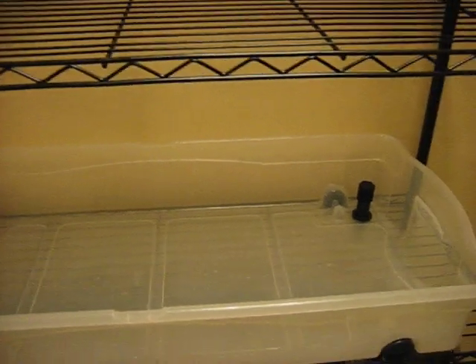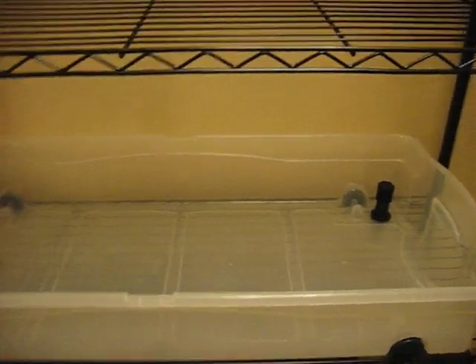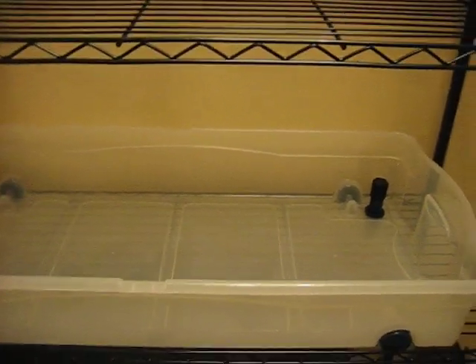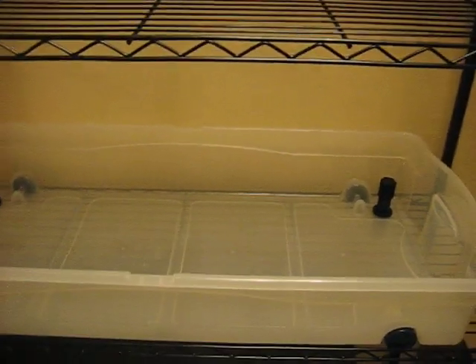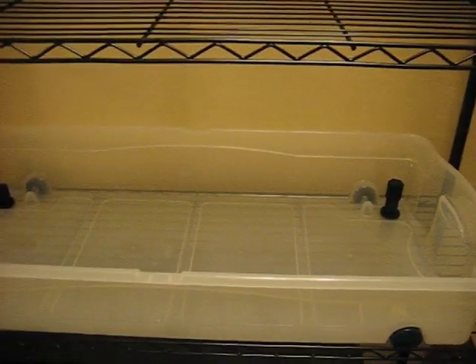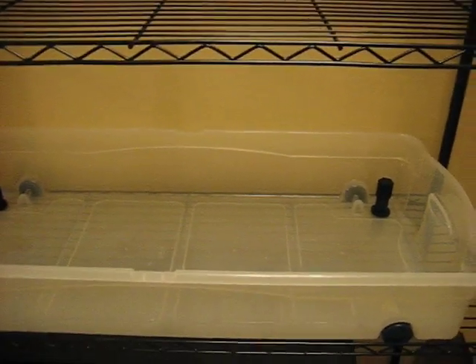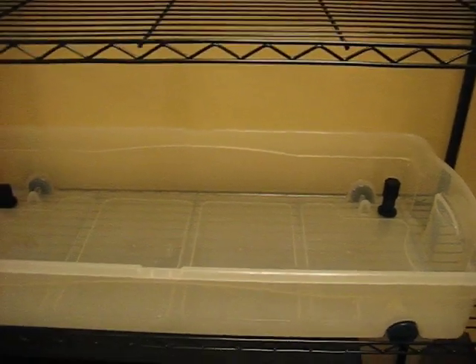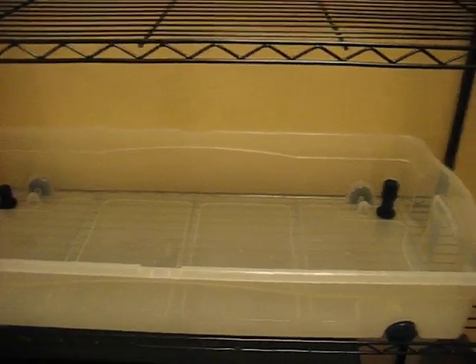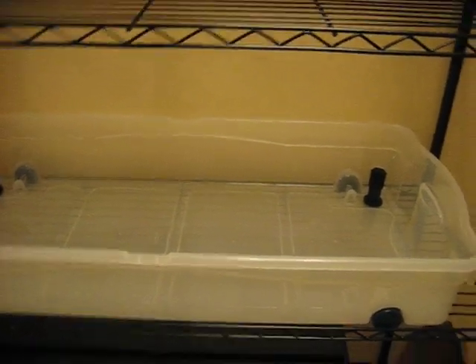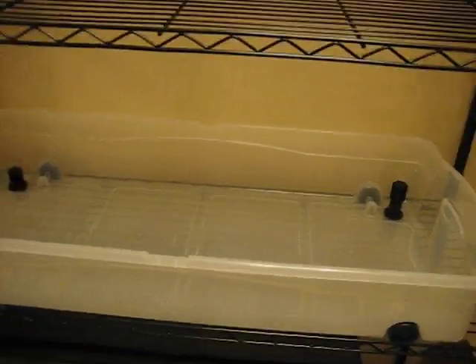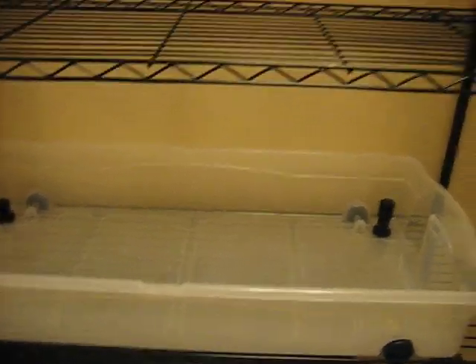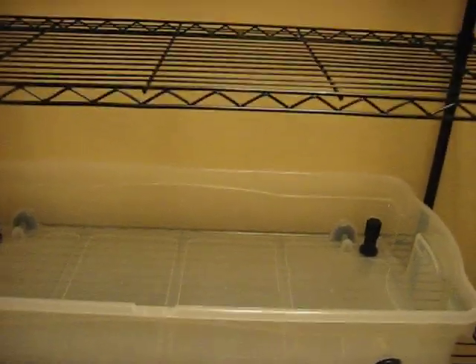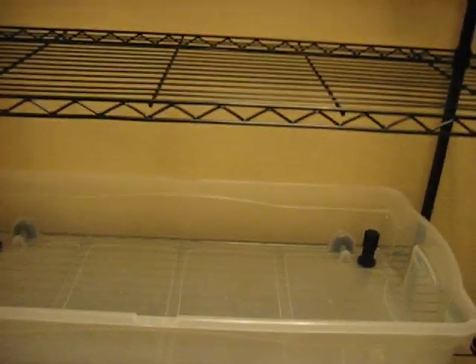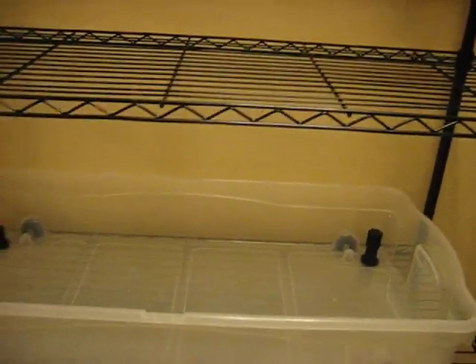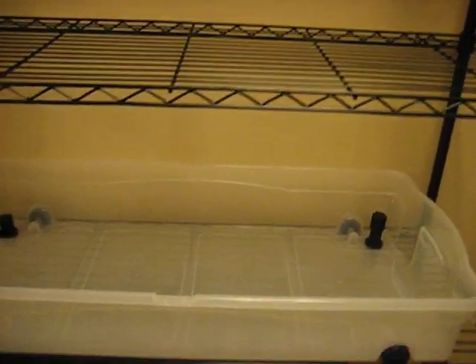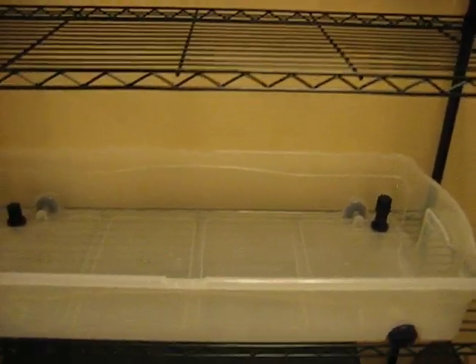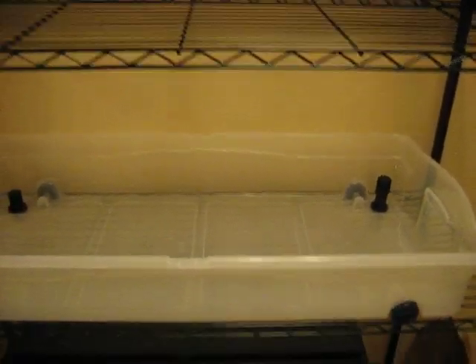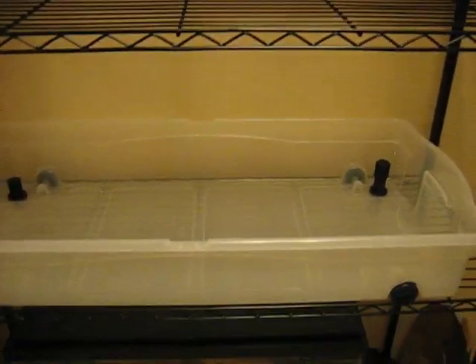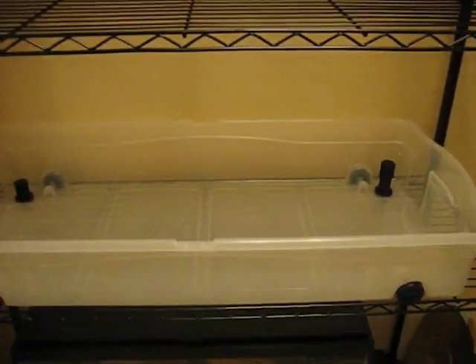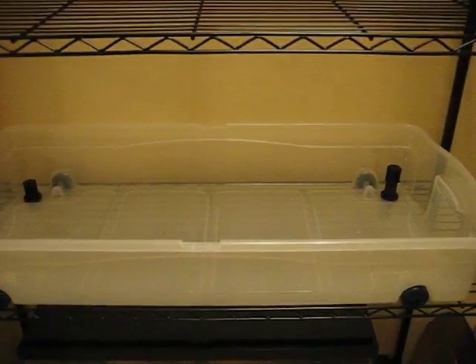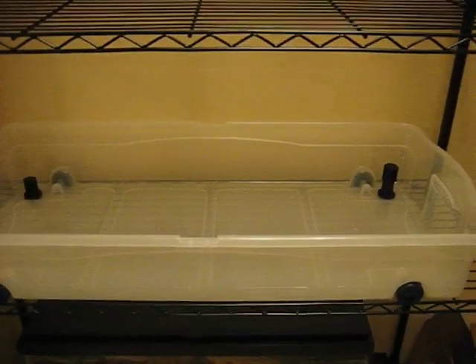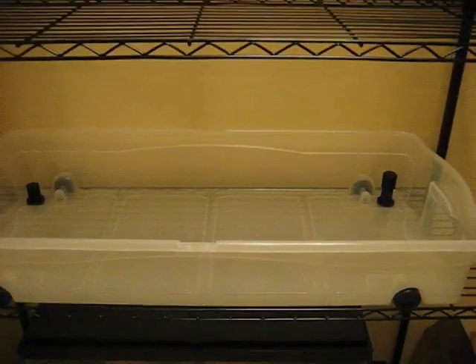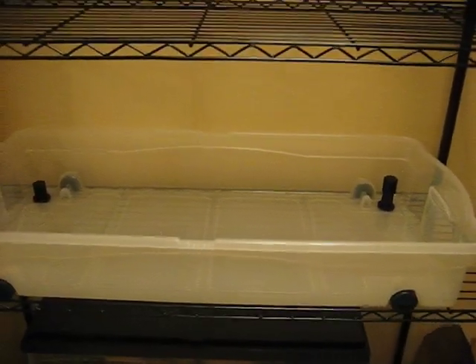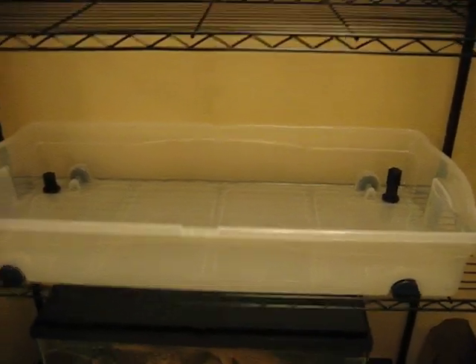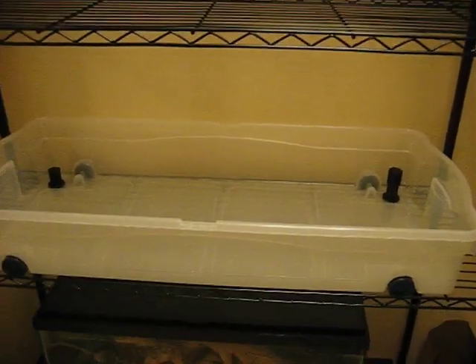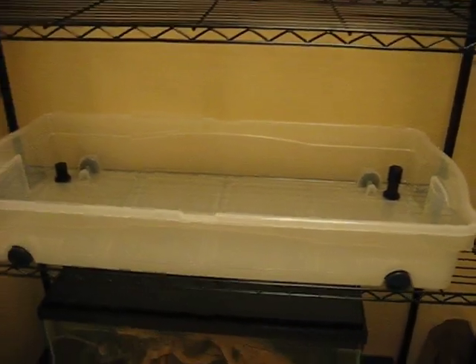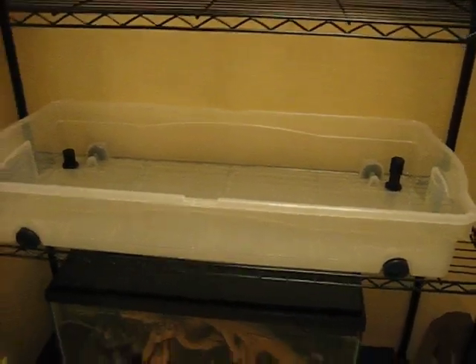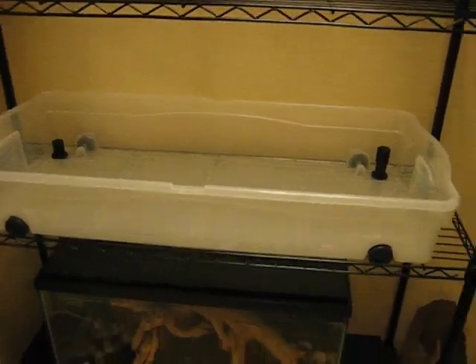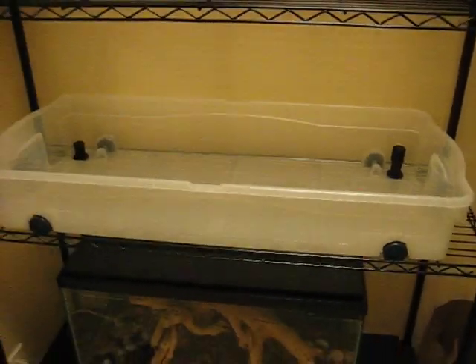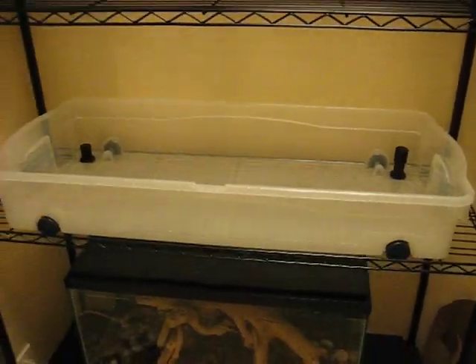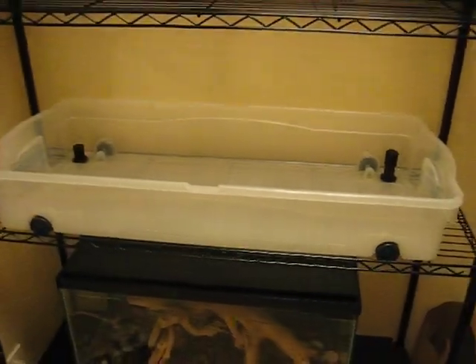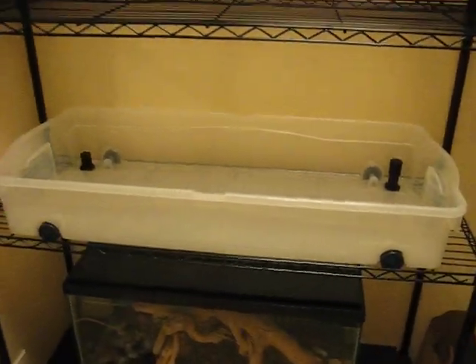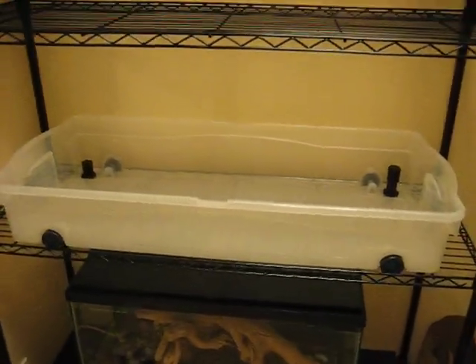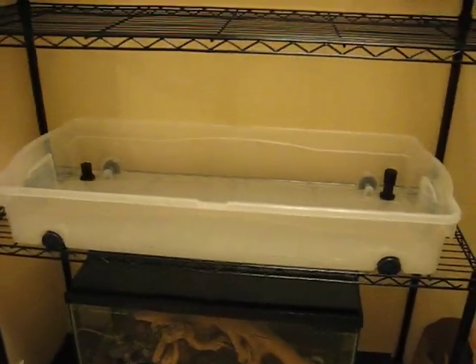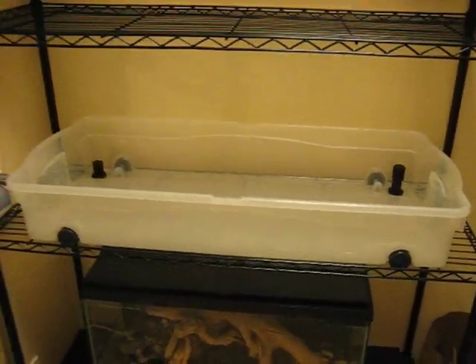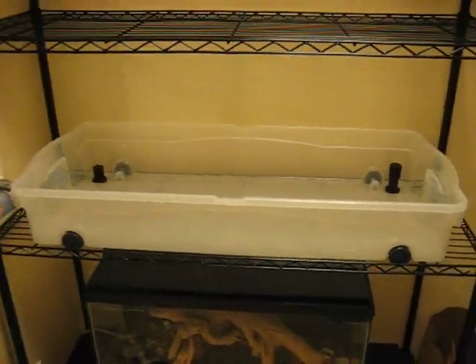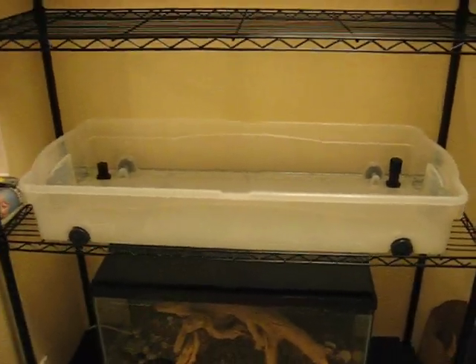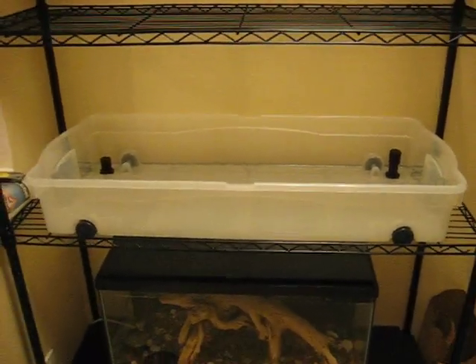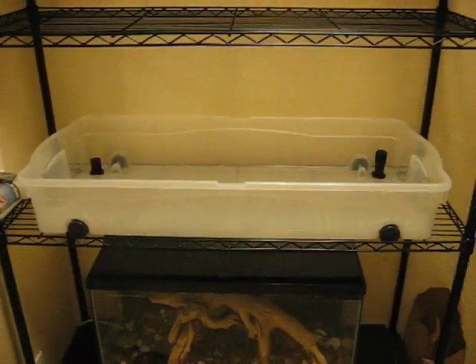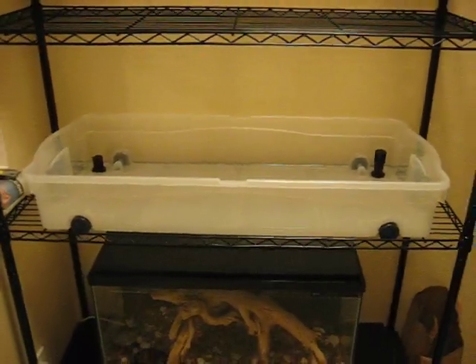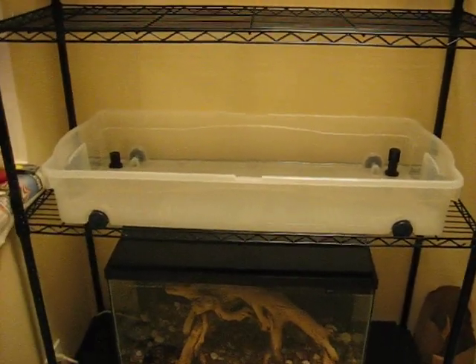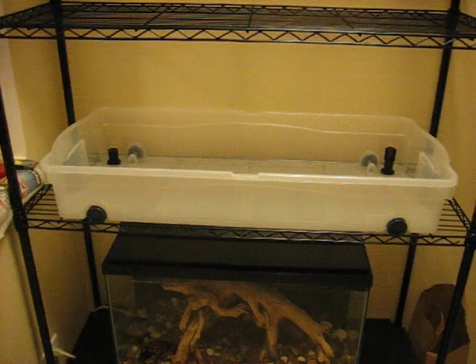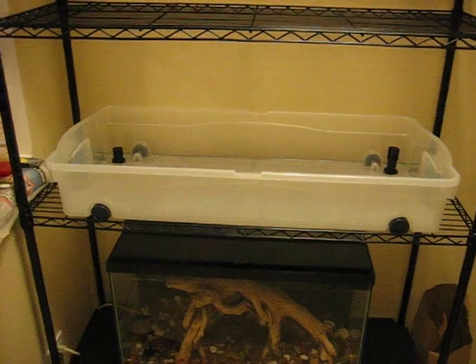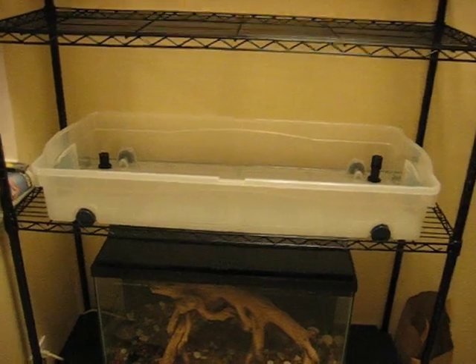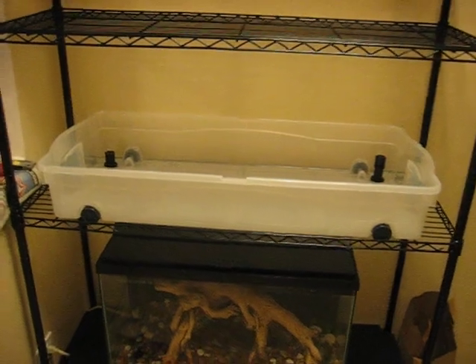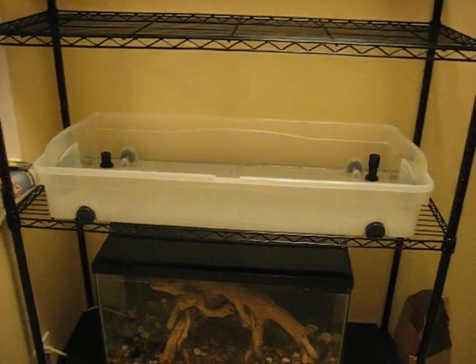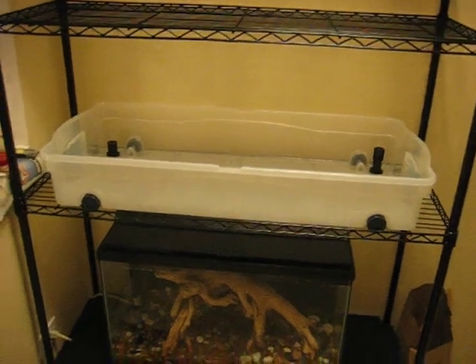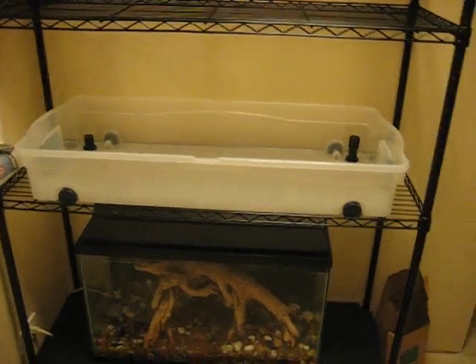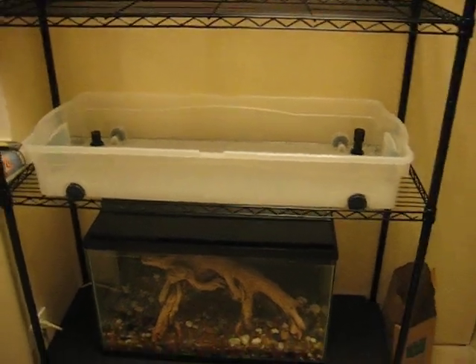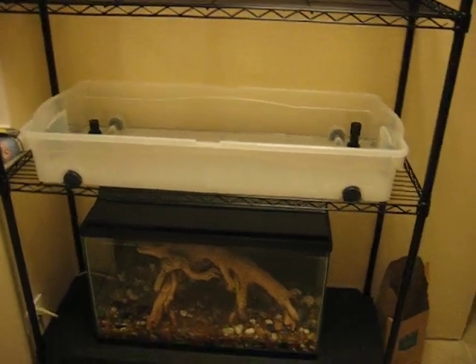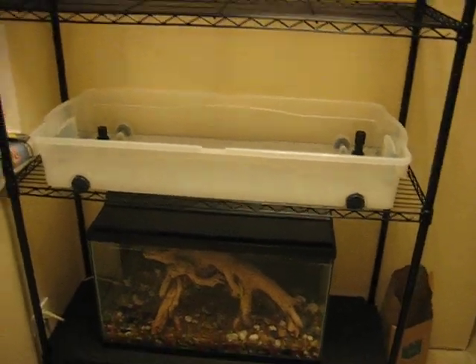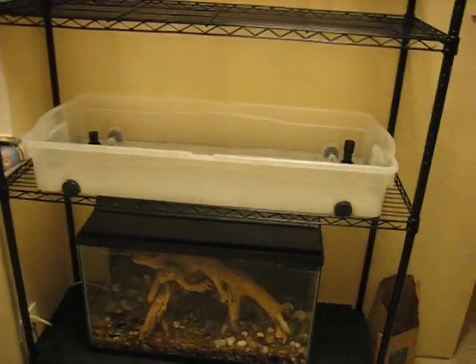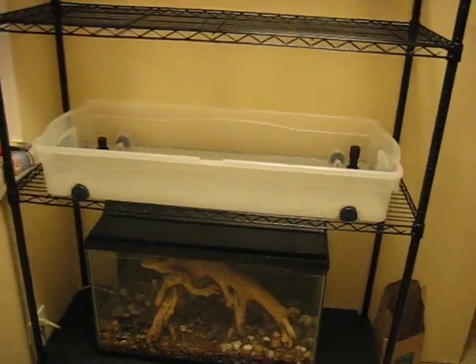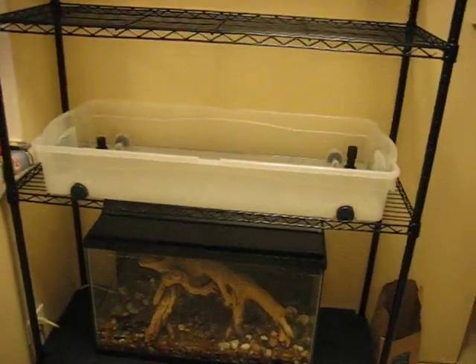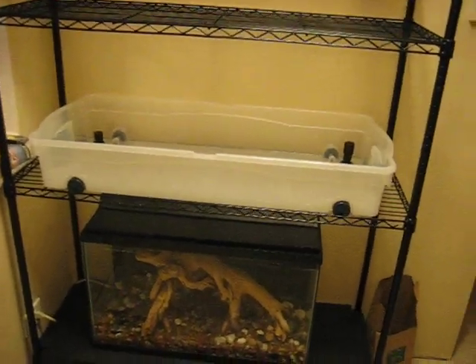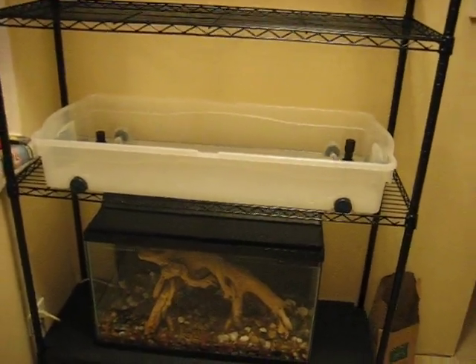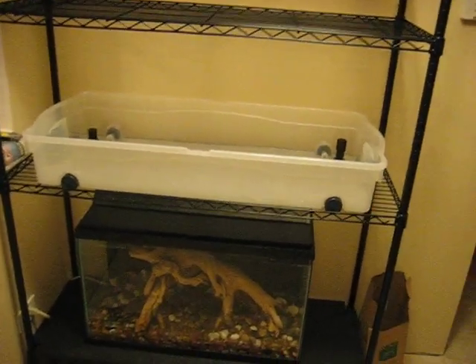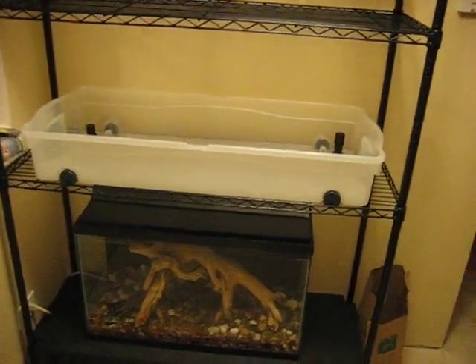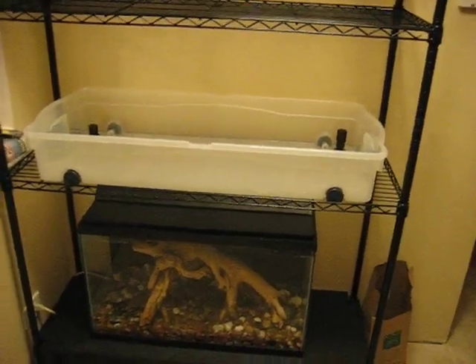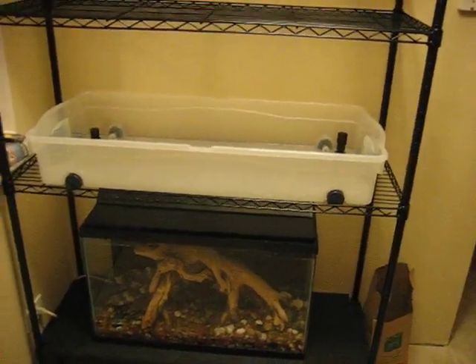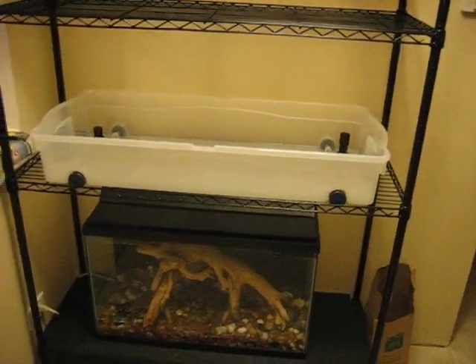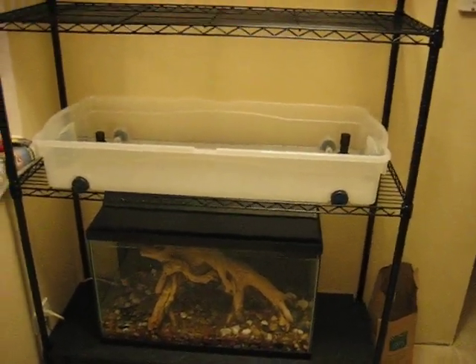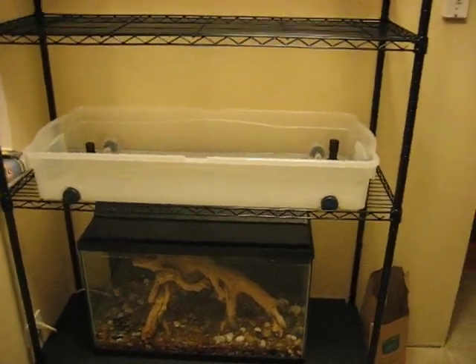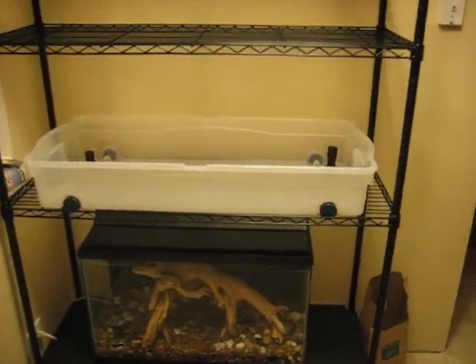My next plan is to paint these grow beds black to match everything and keep the light out from the roots of the plants.